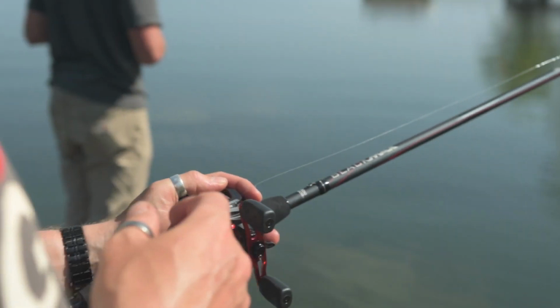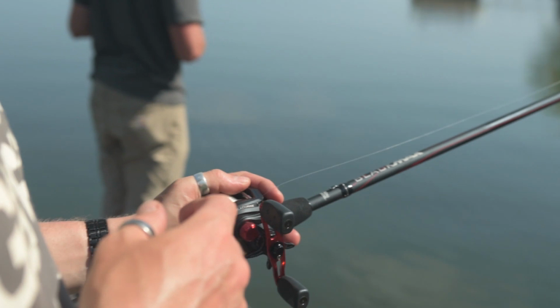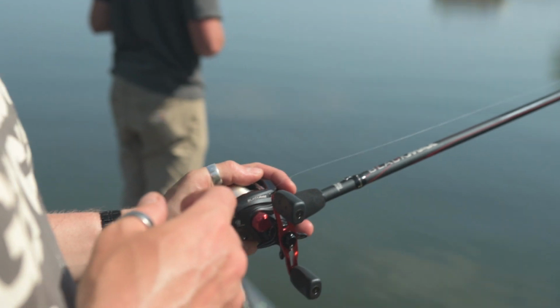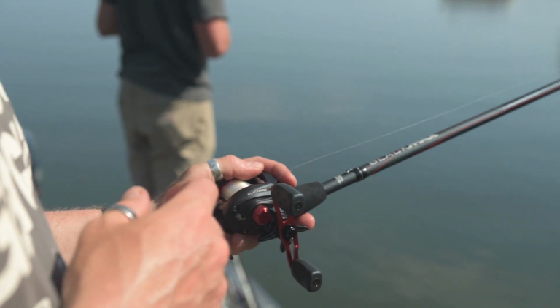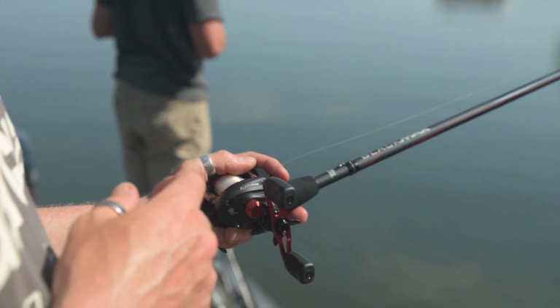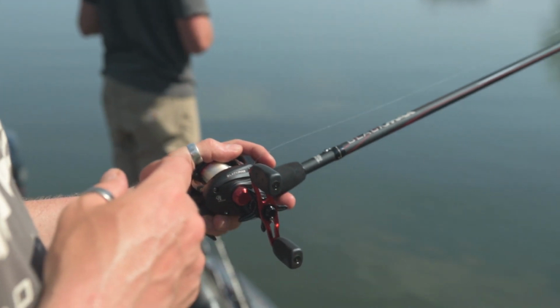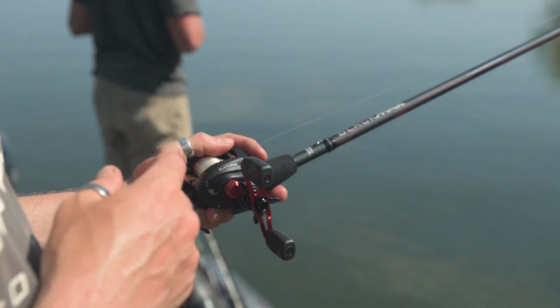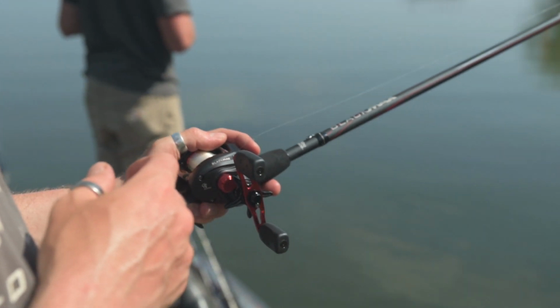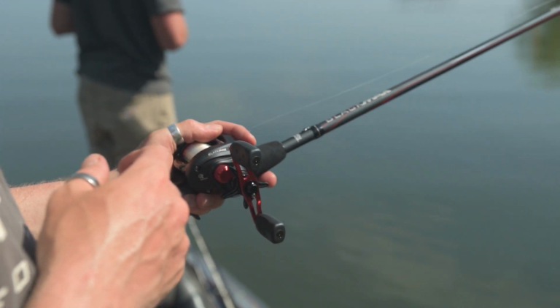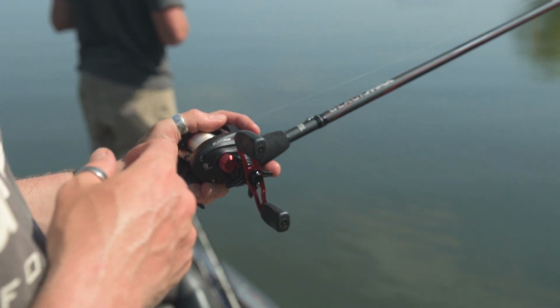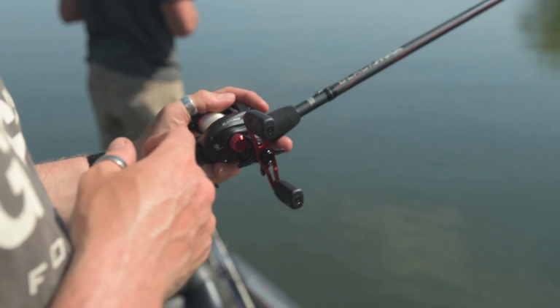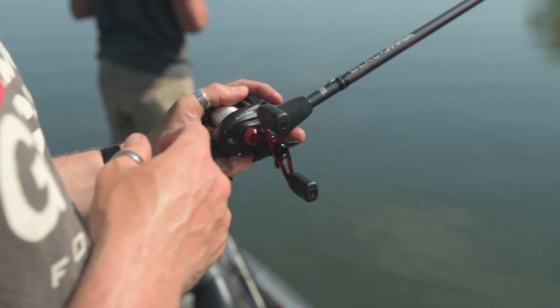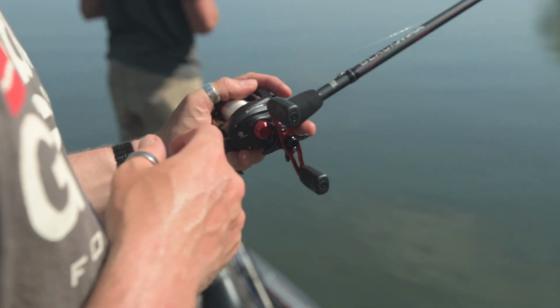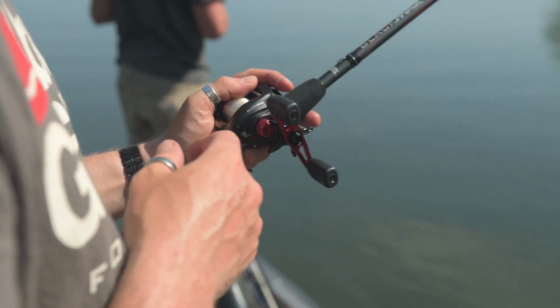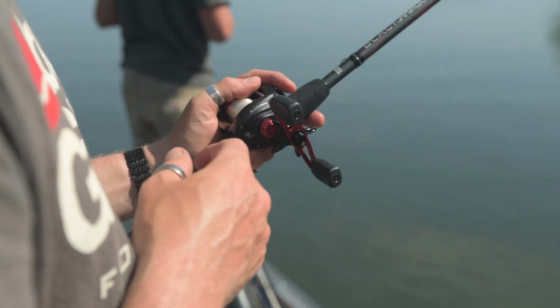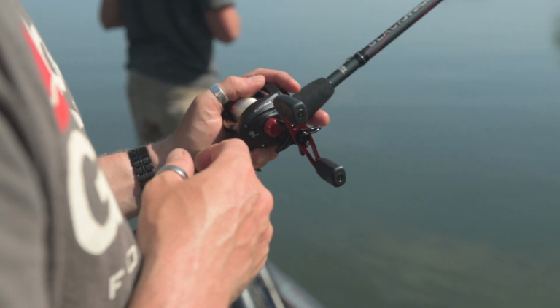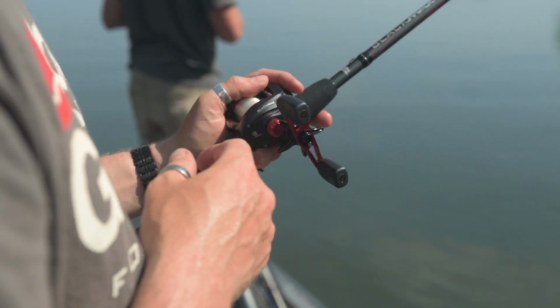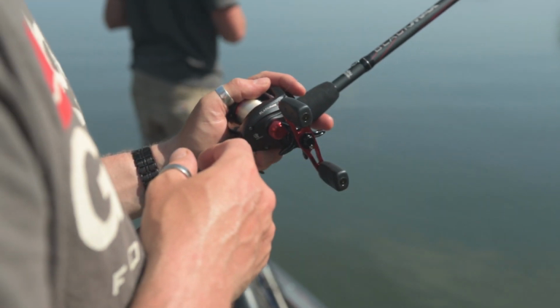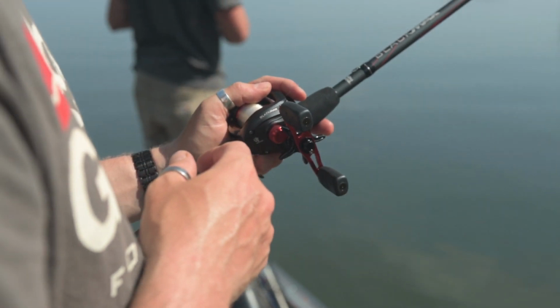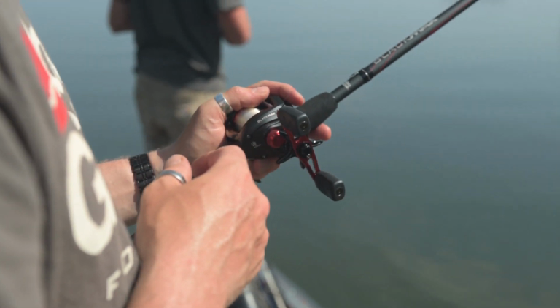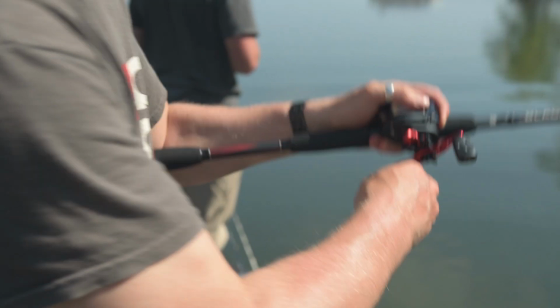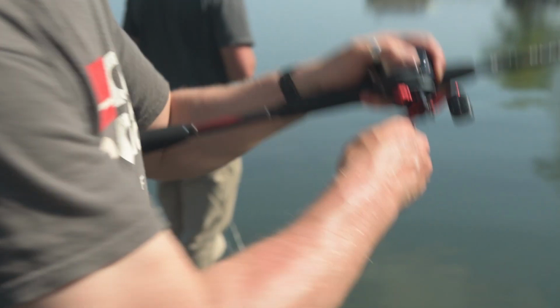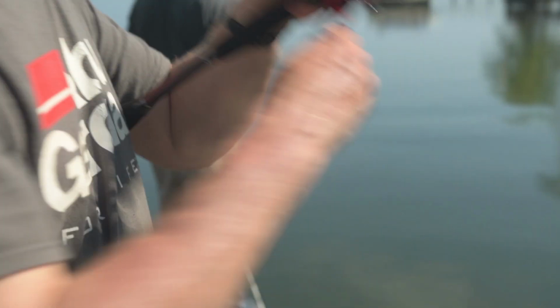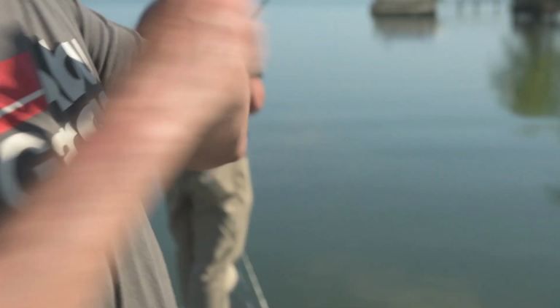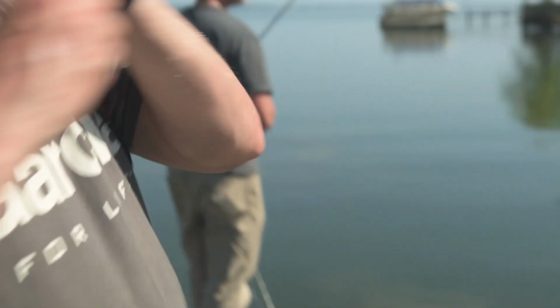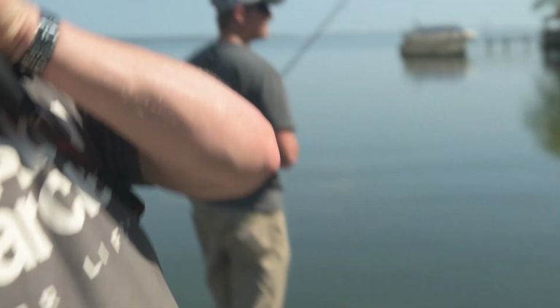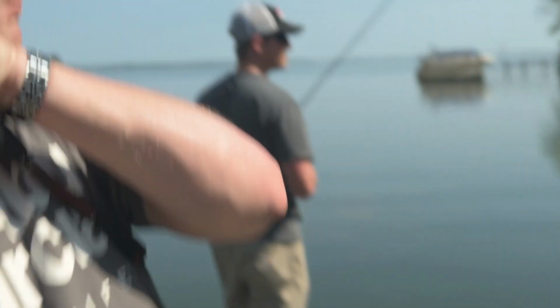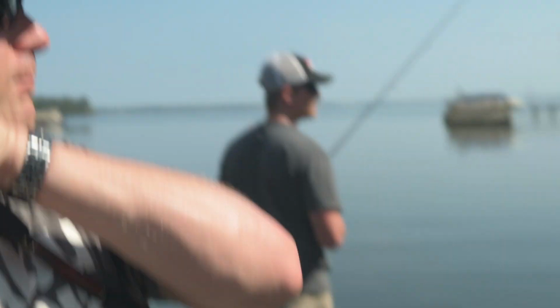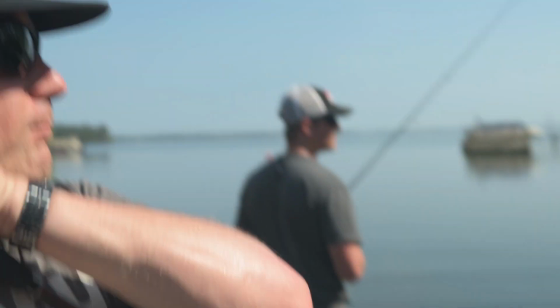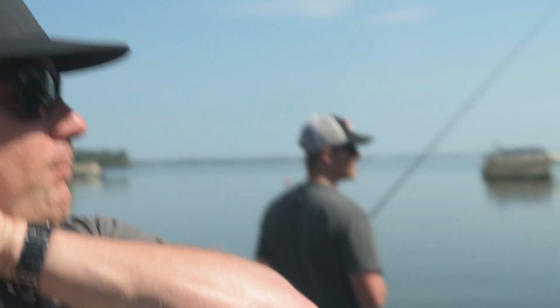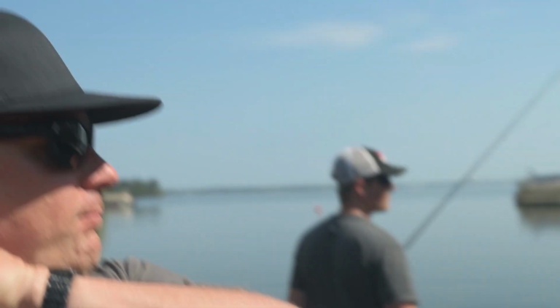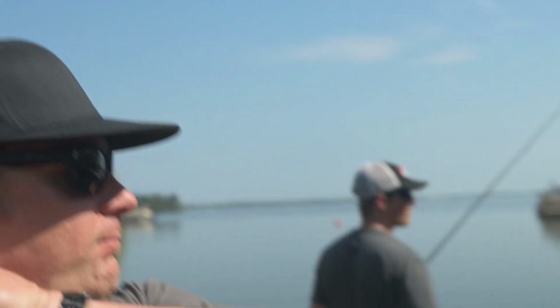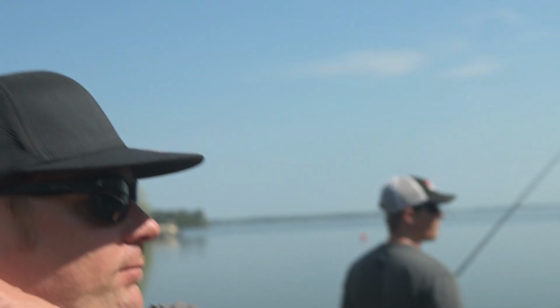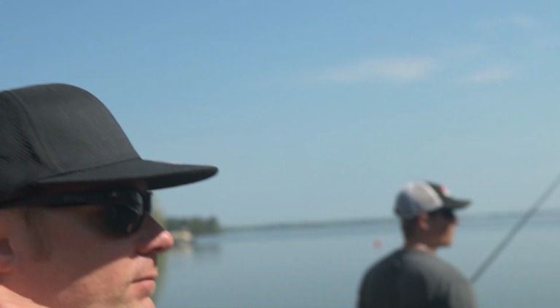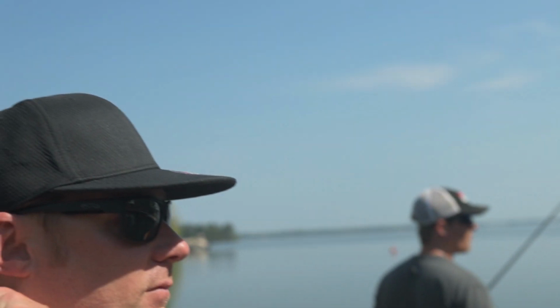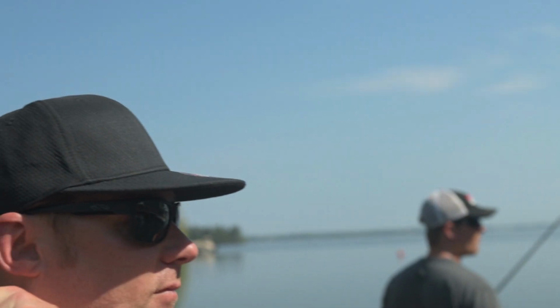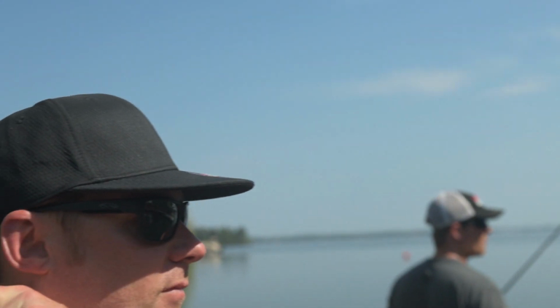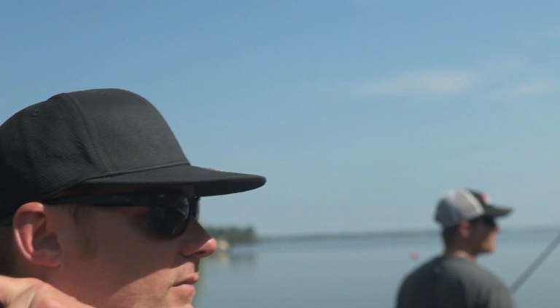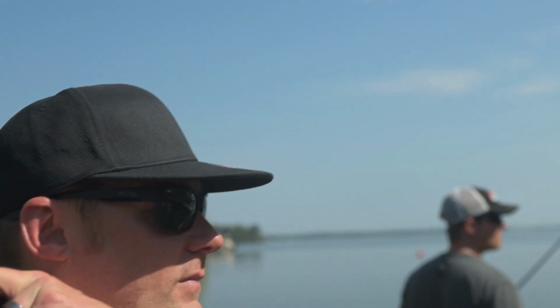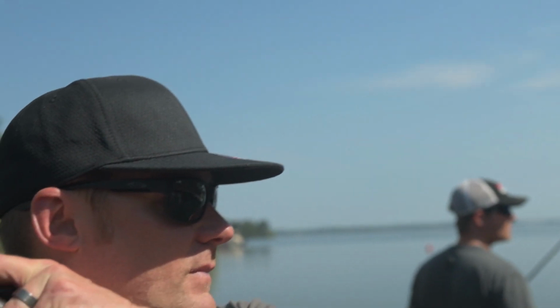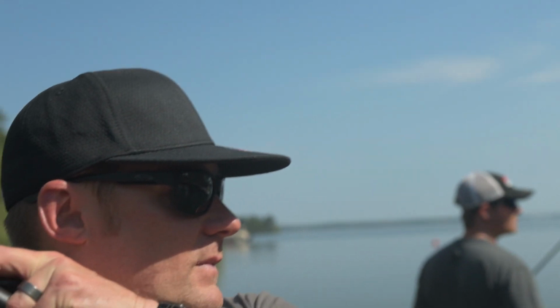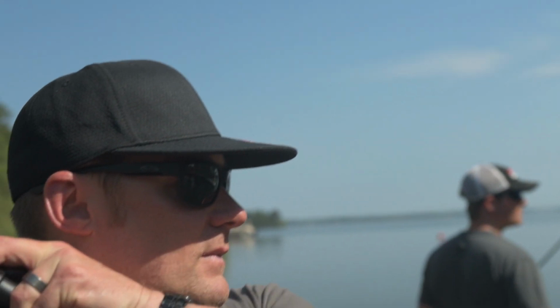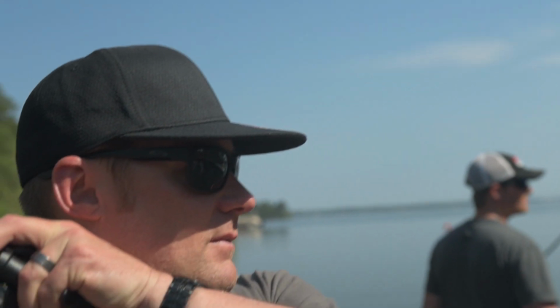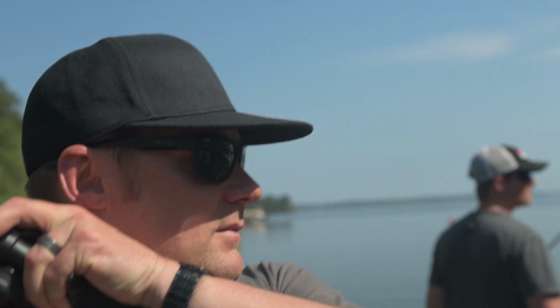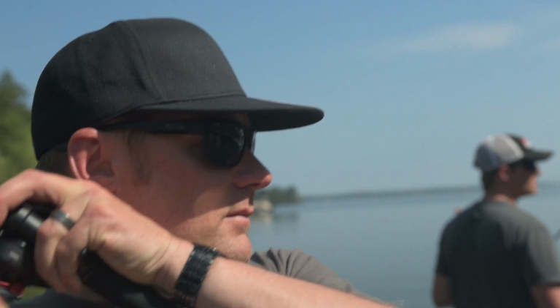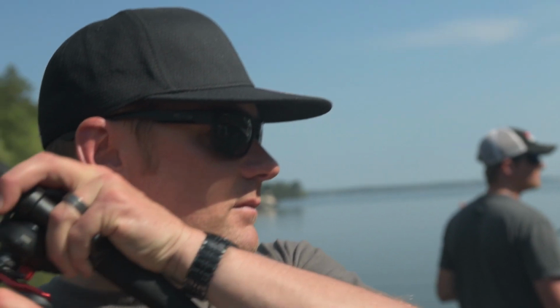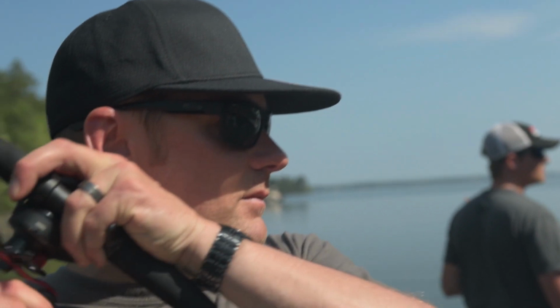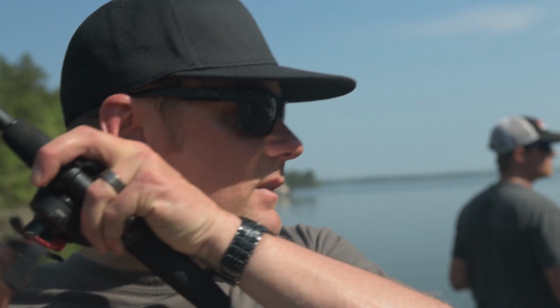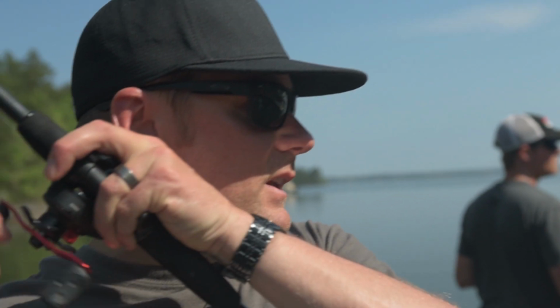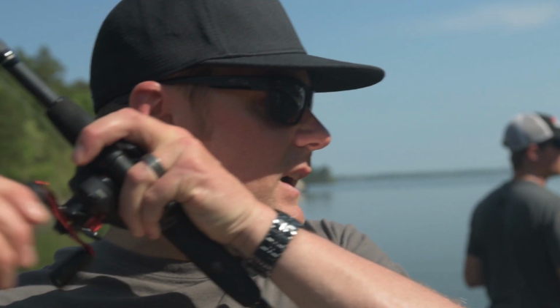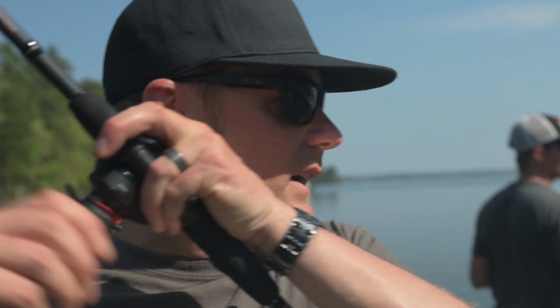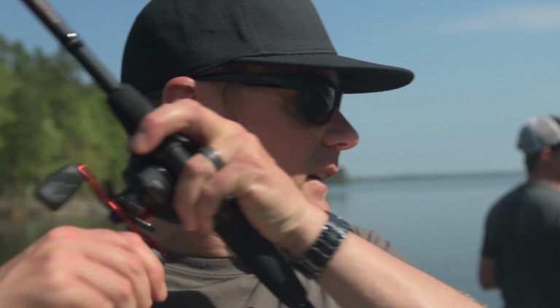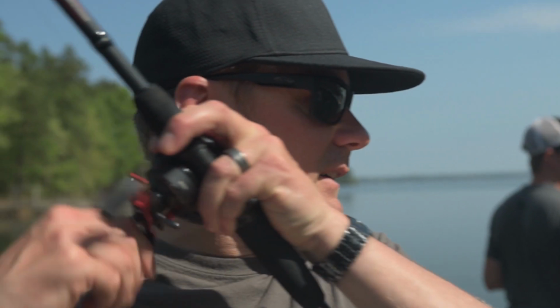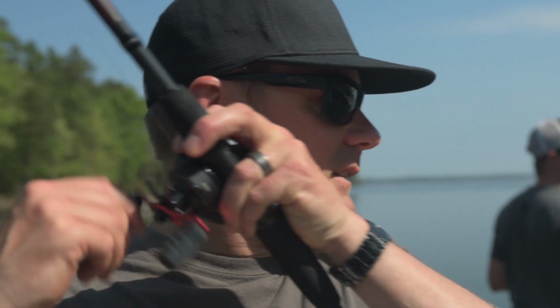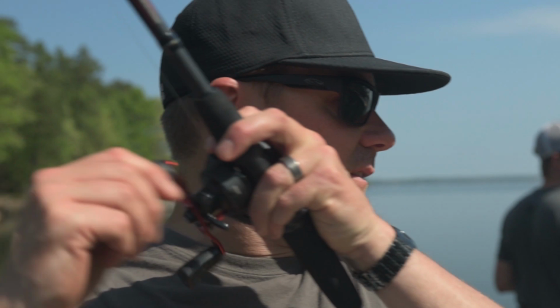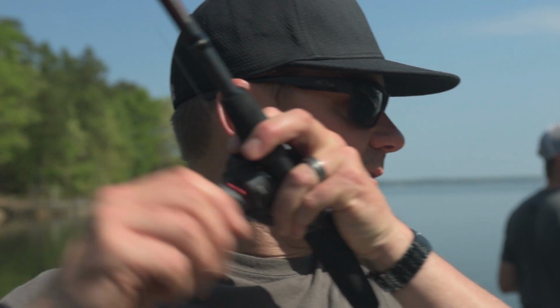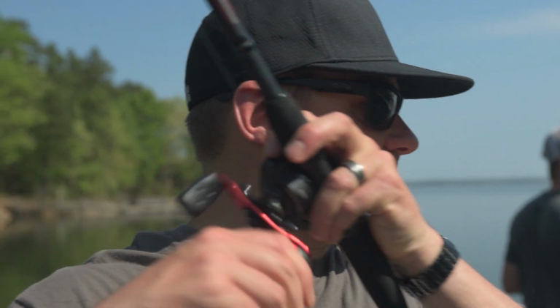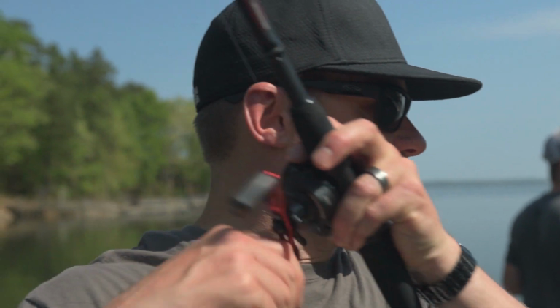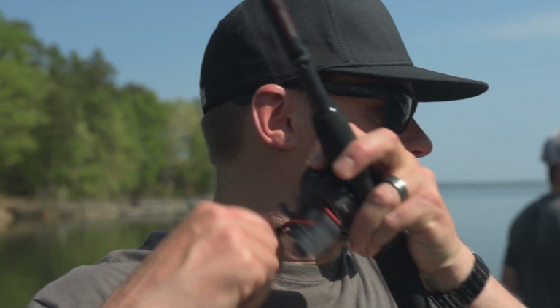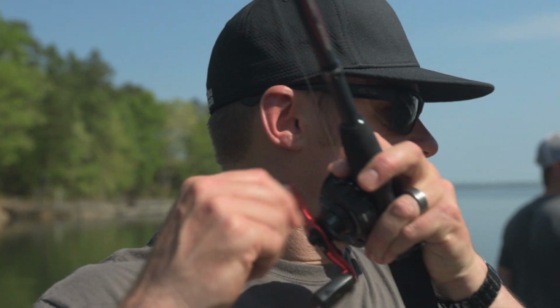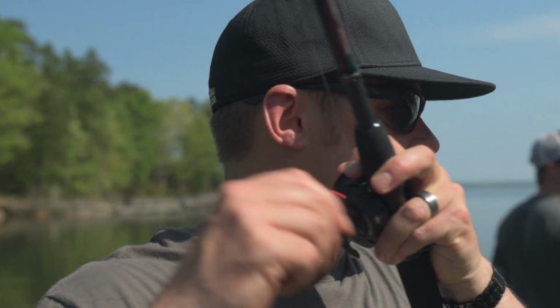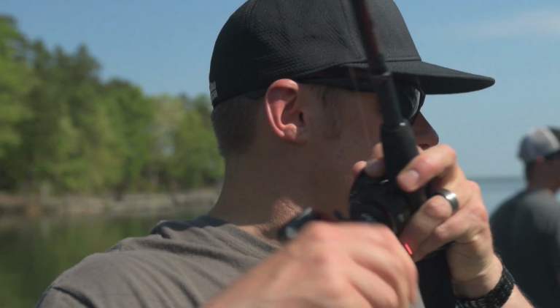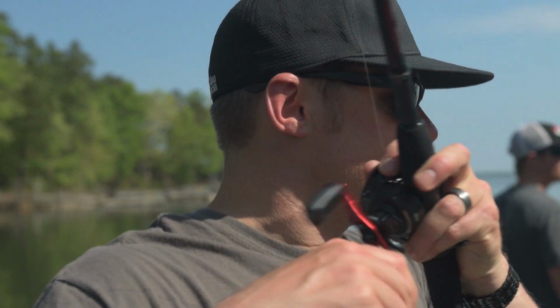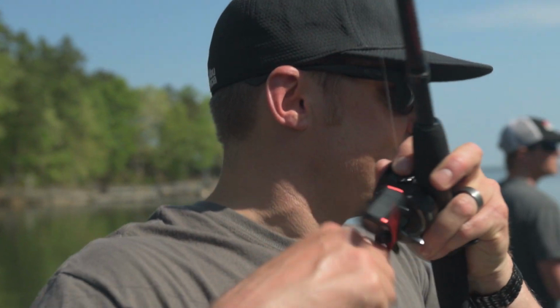To really help stop those large fish, we use our power disc drag design, which just gives you very smooth, consistent drag pressure.